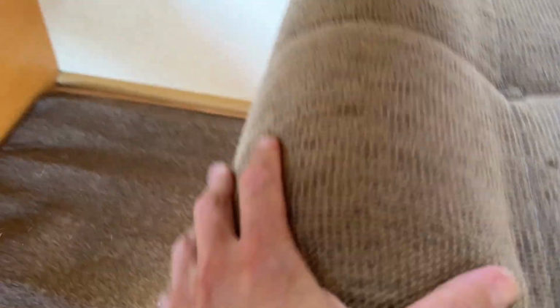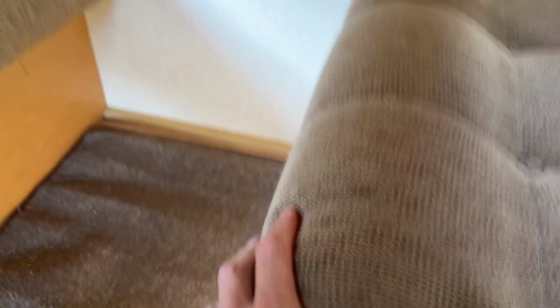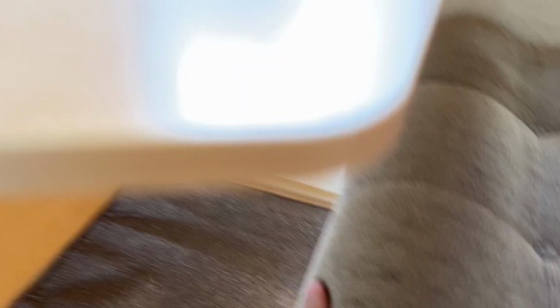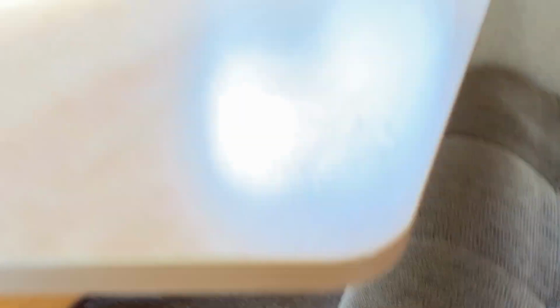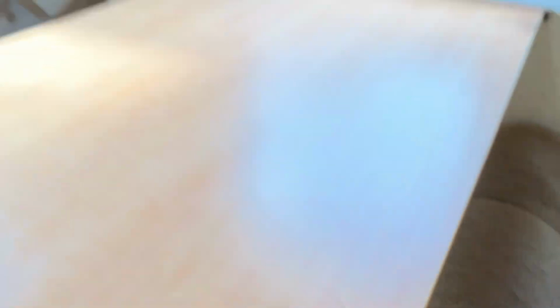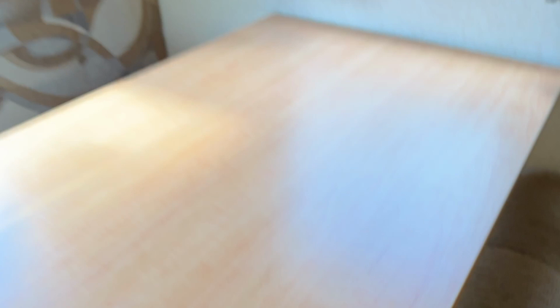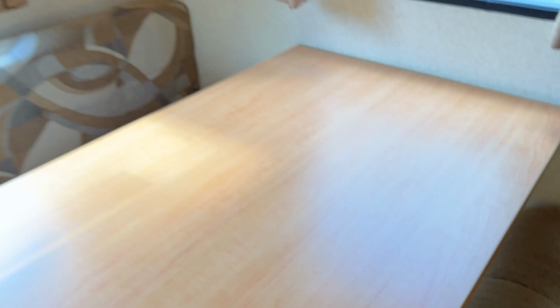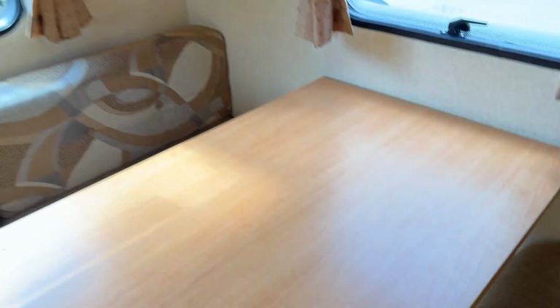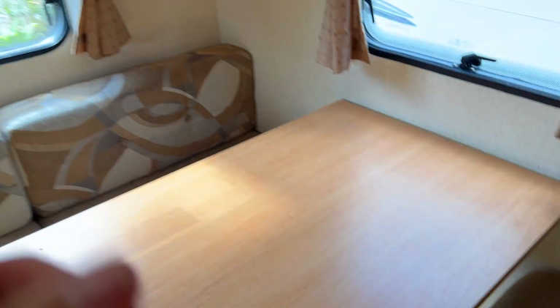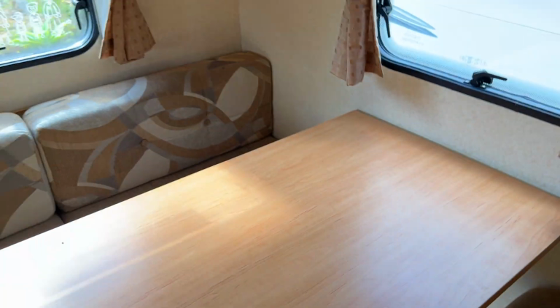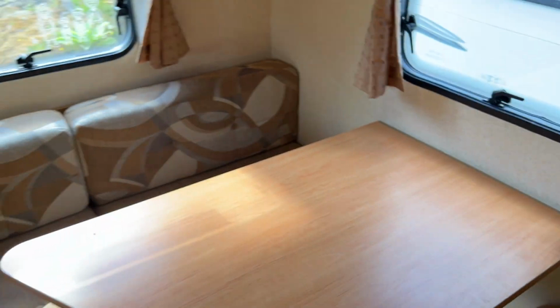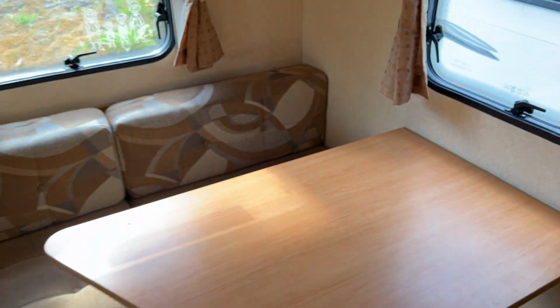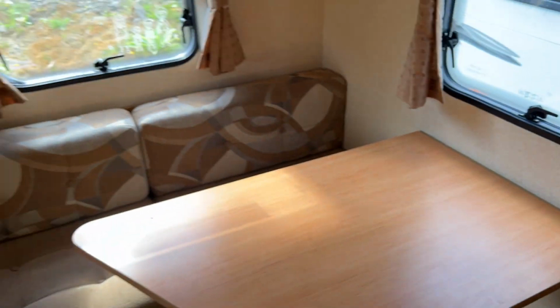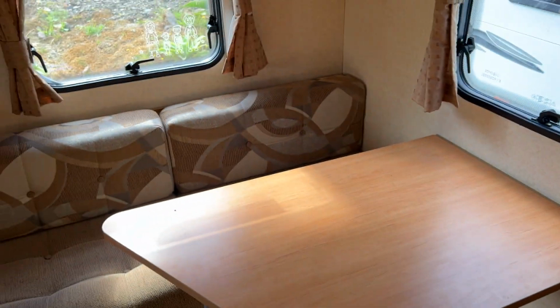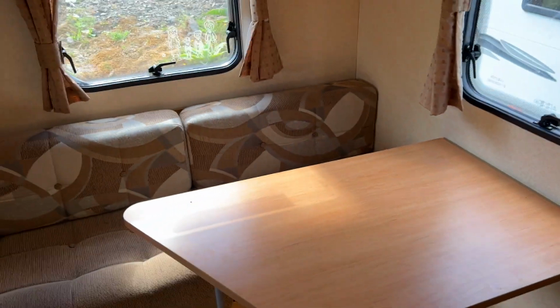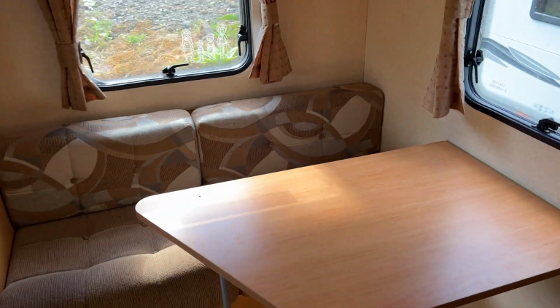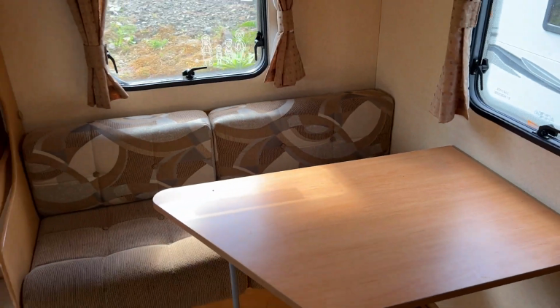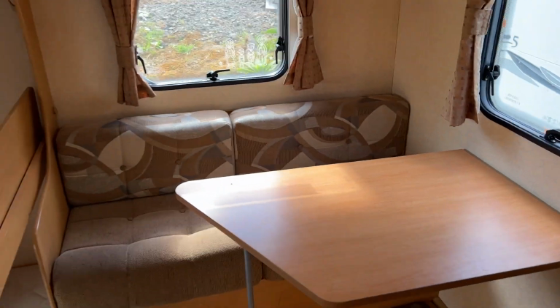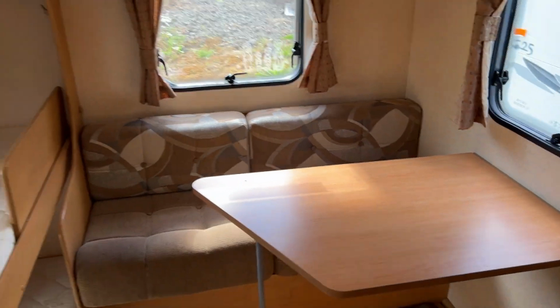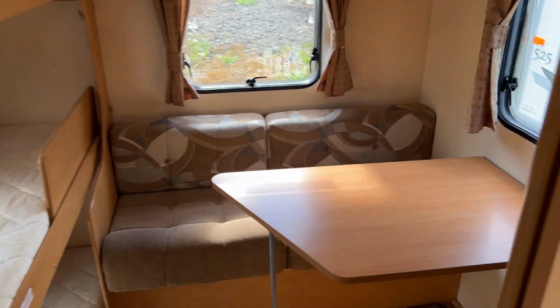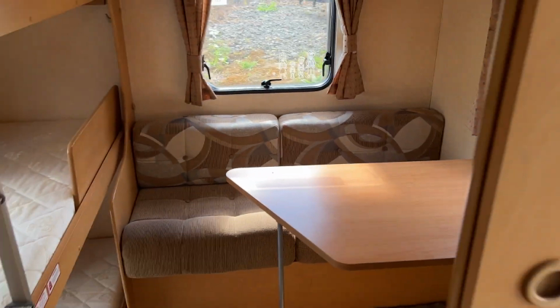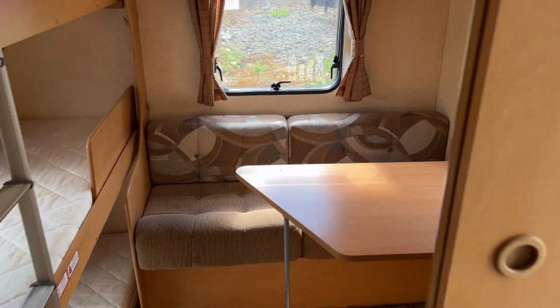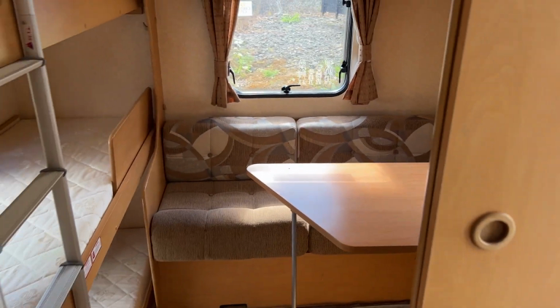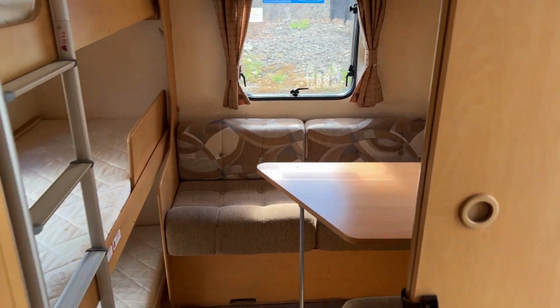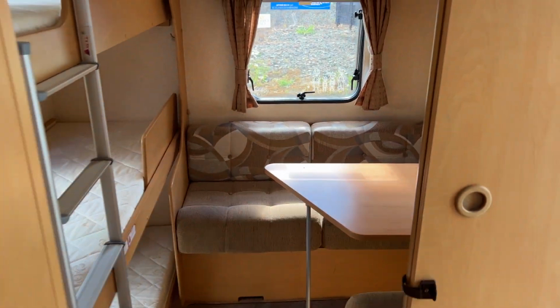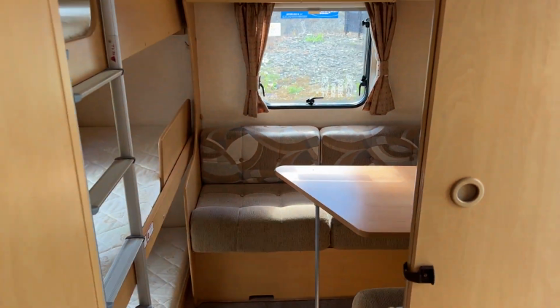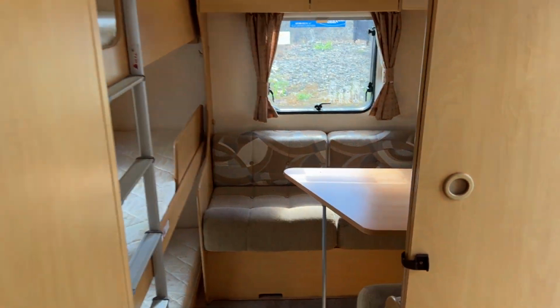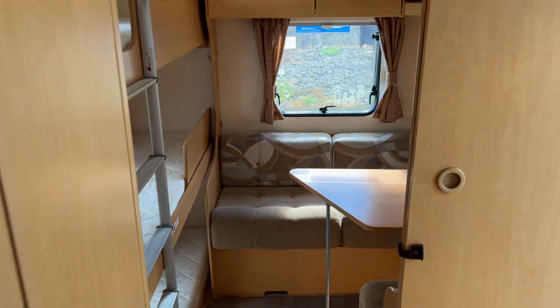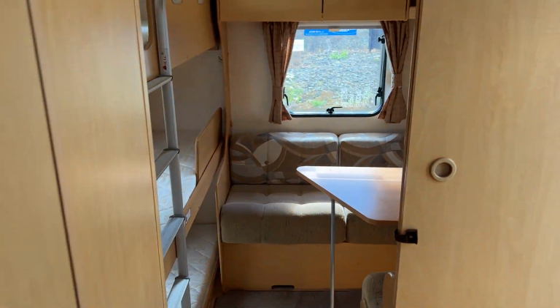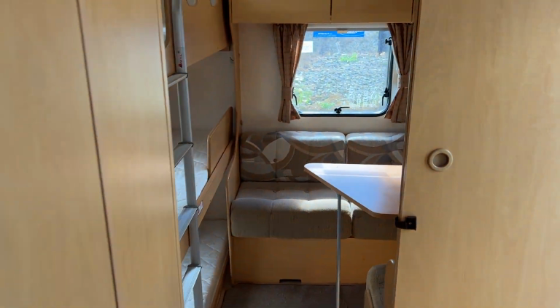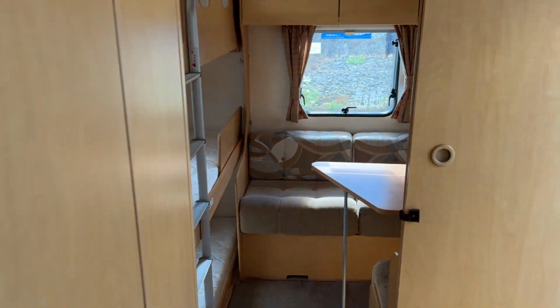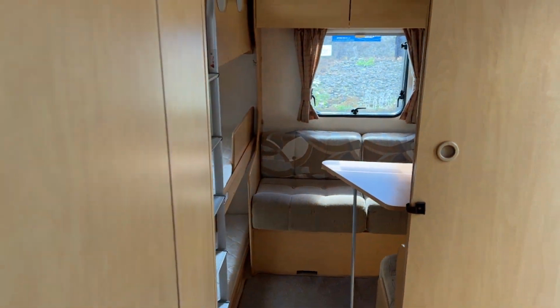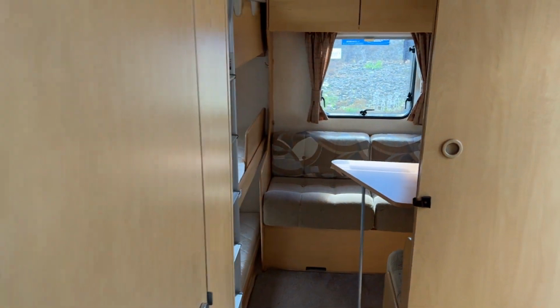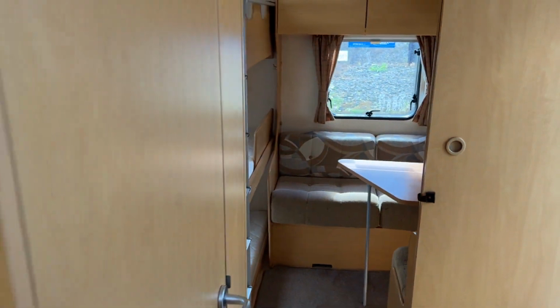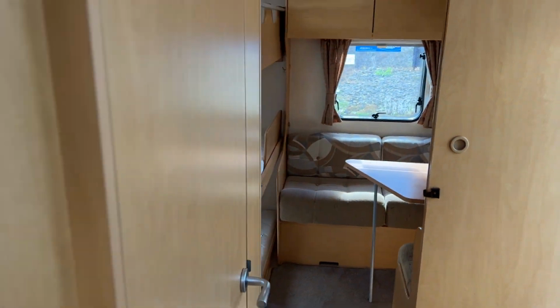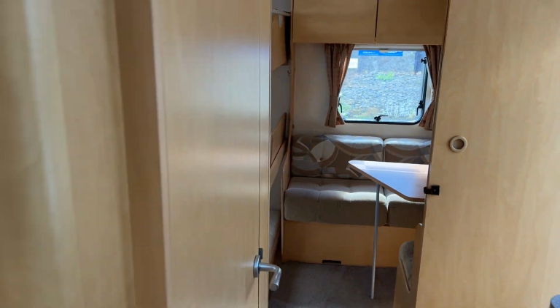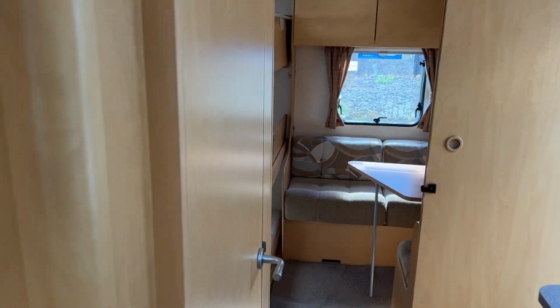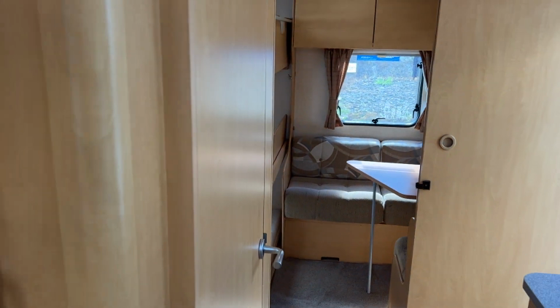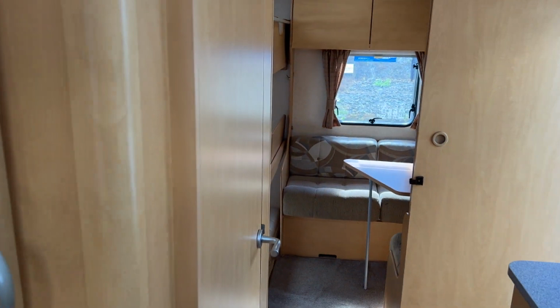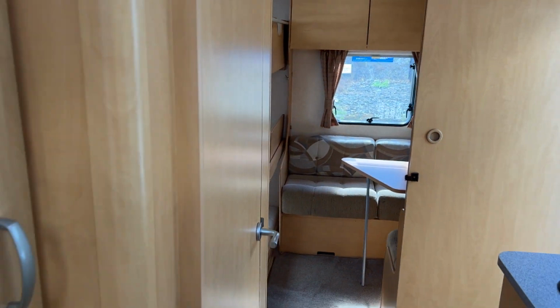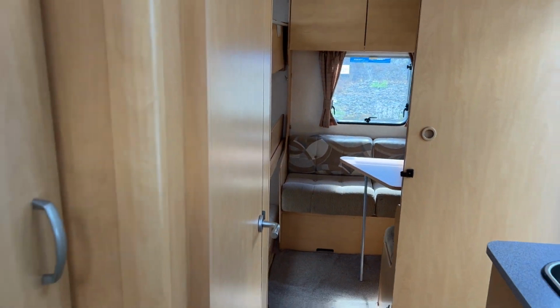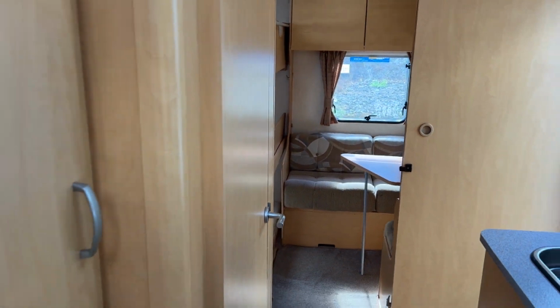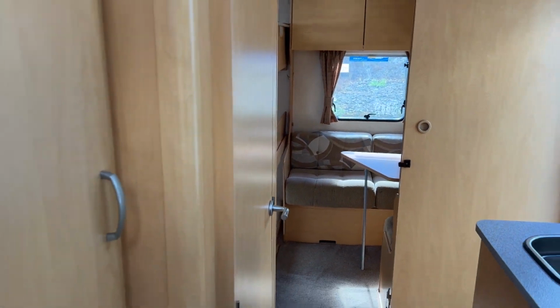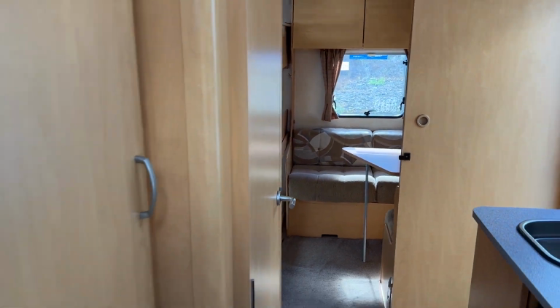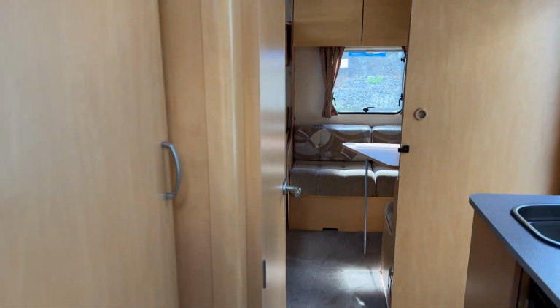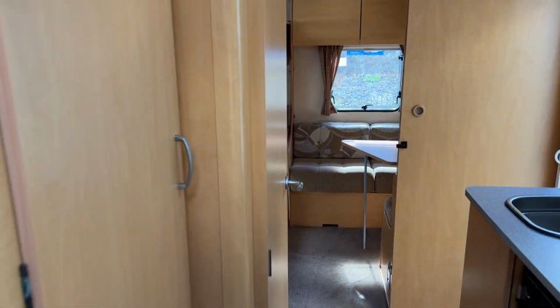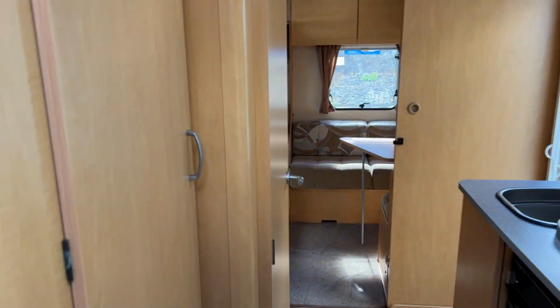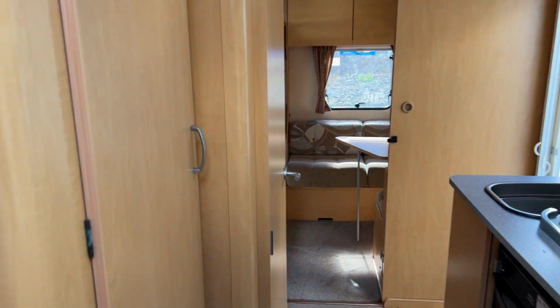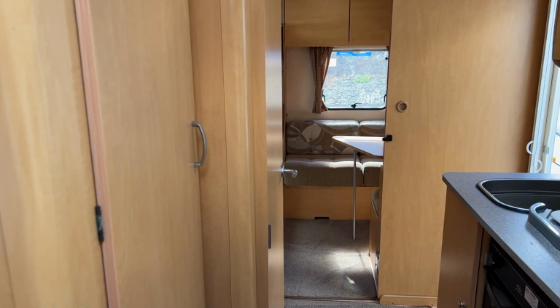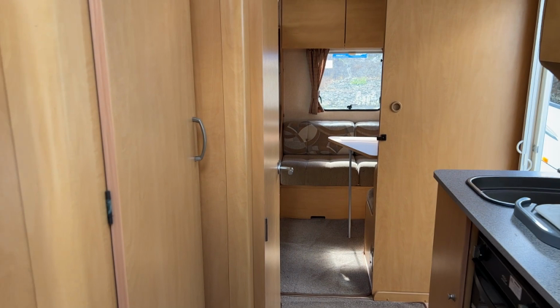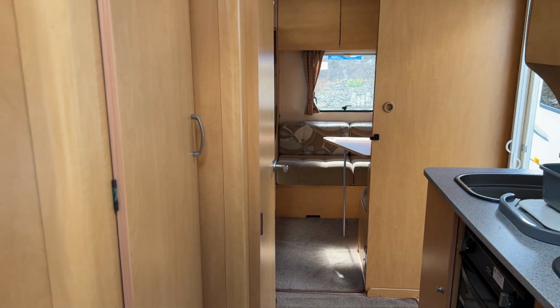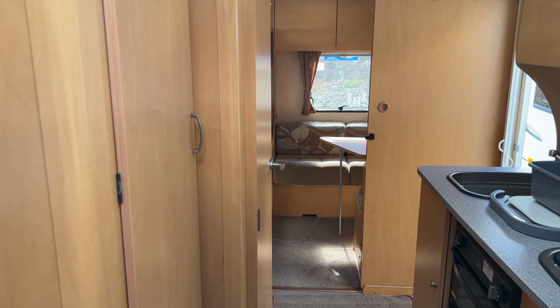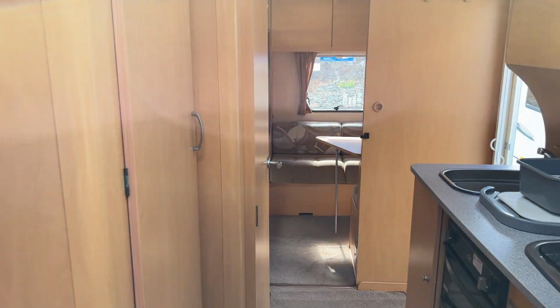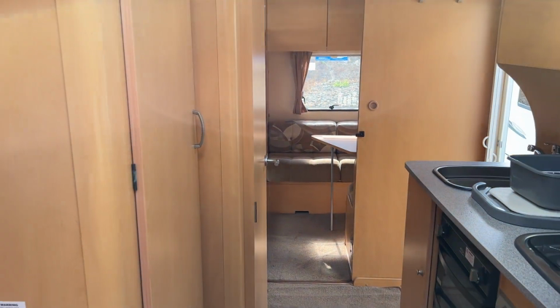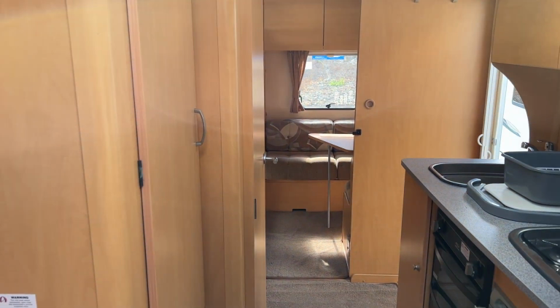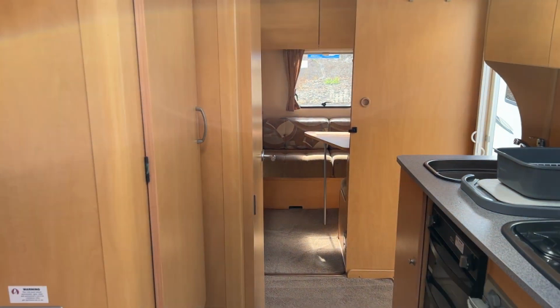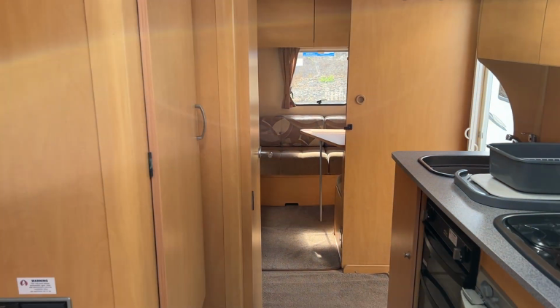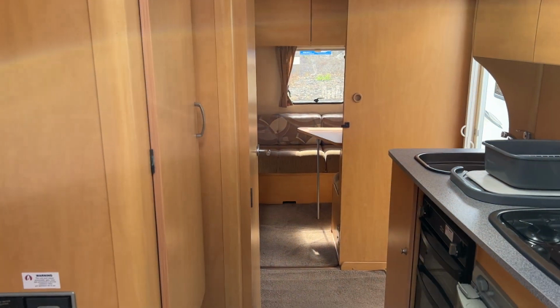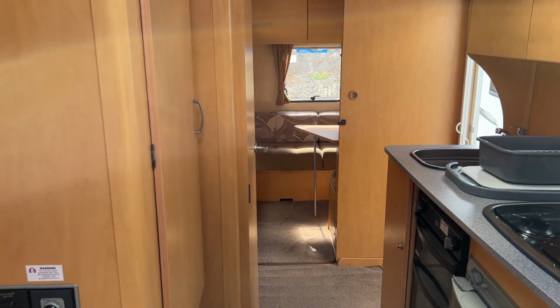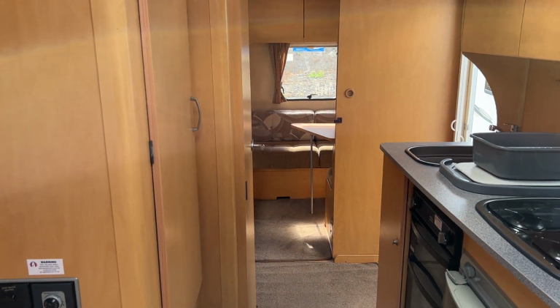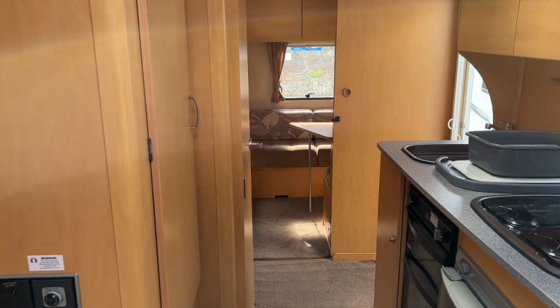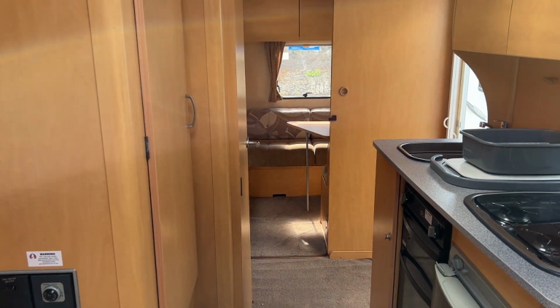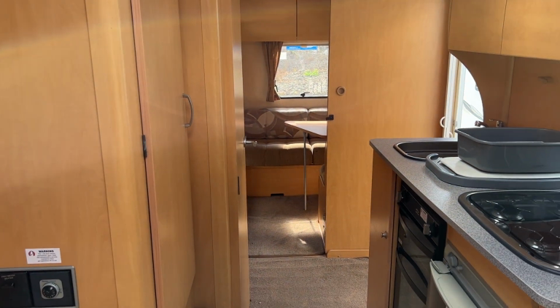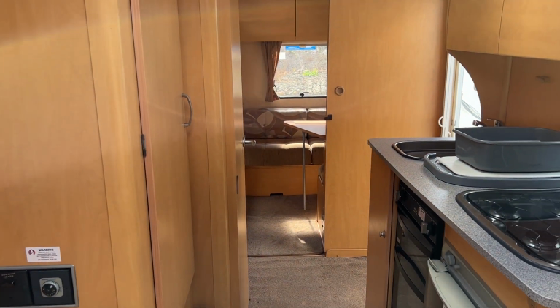Alrighty, I hope that answers all your storage-related queries on the caravan. Thank you for watching.